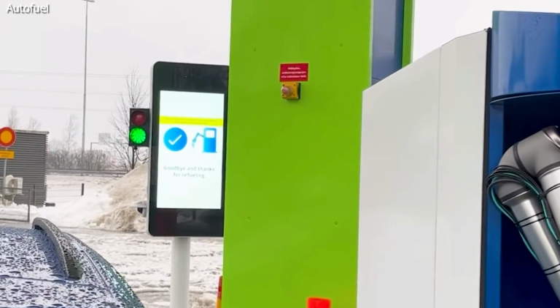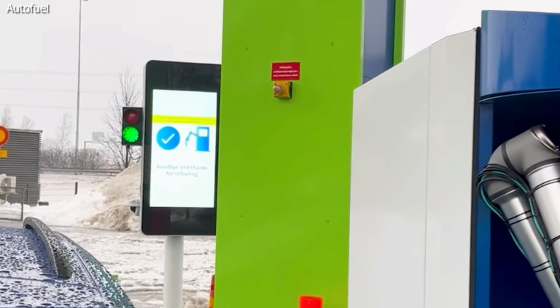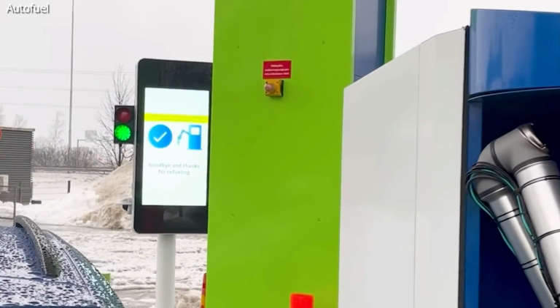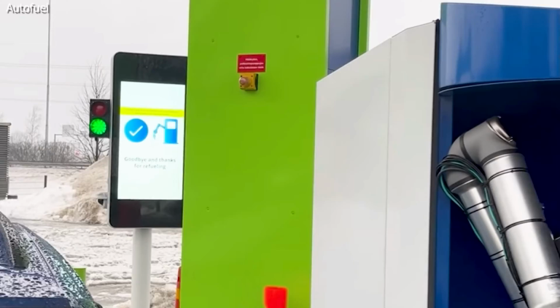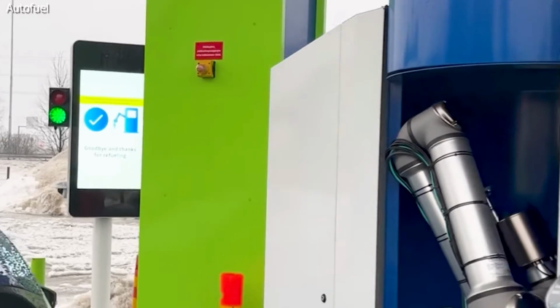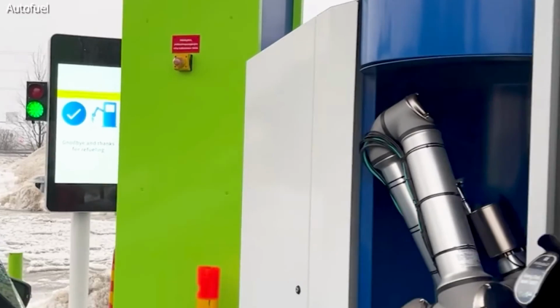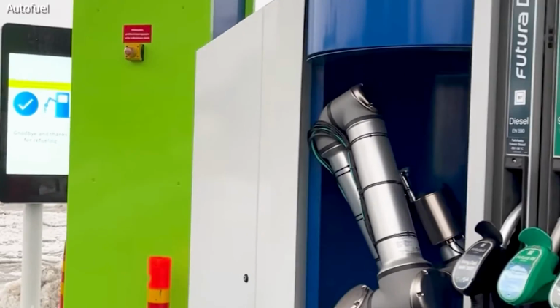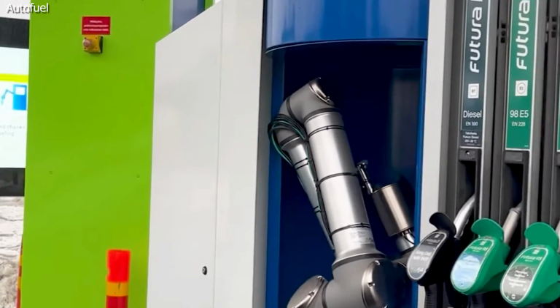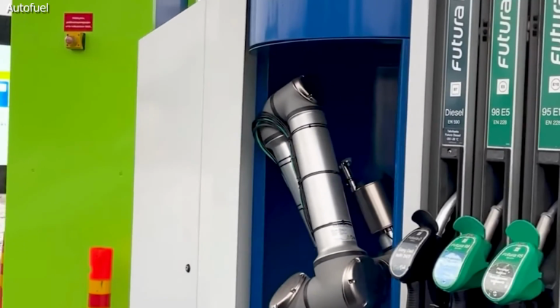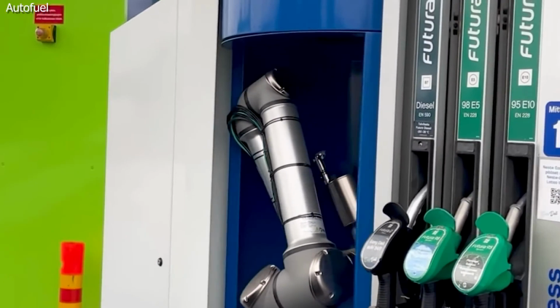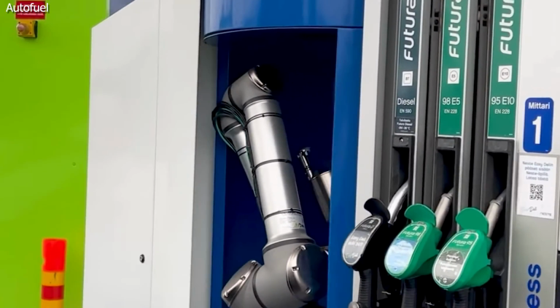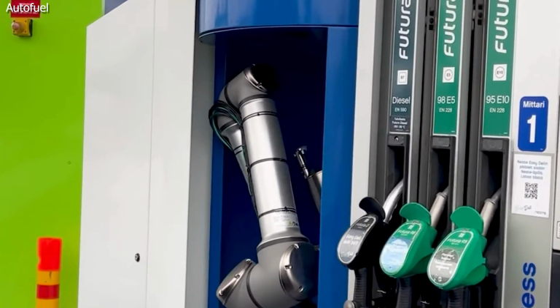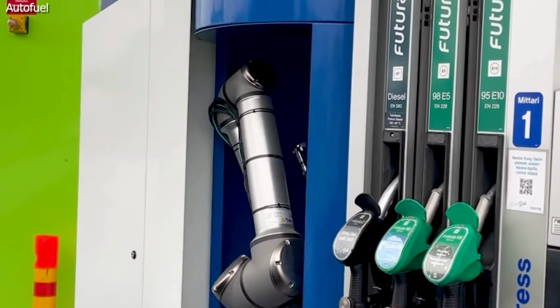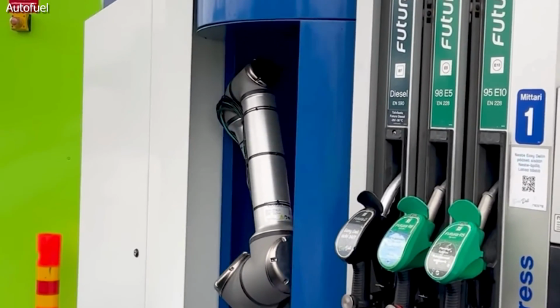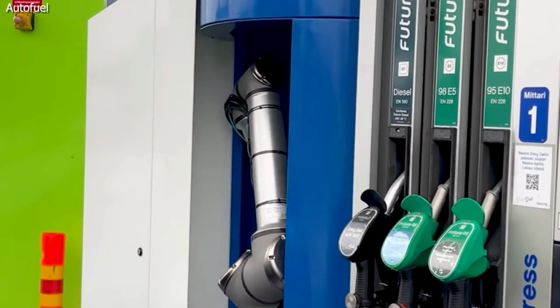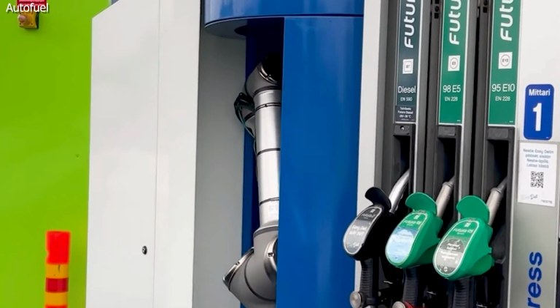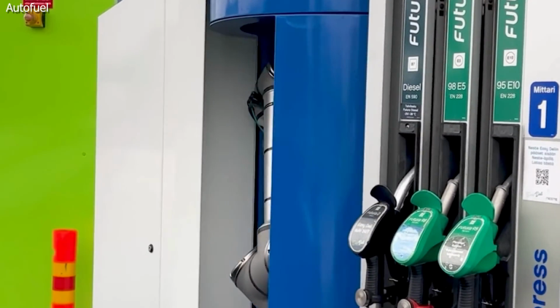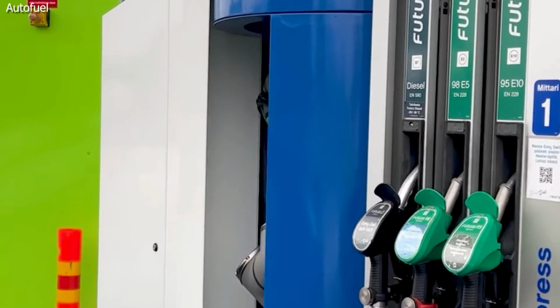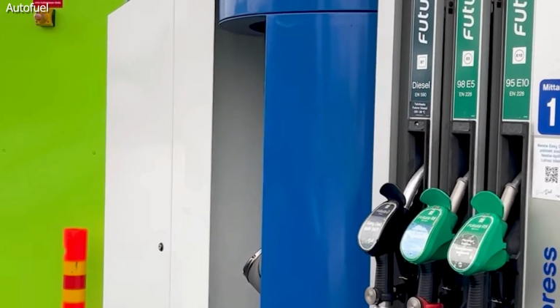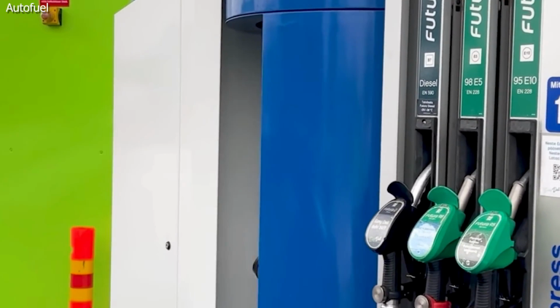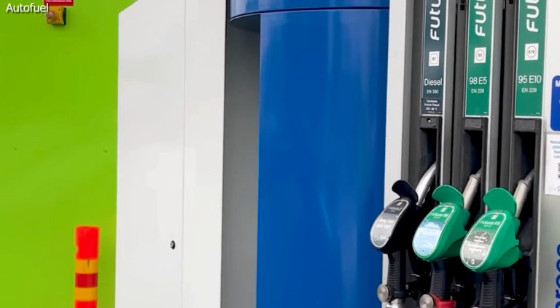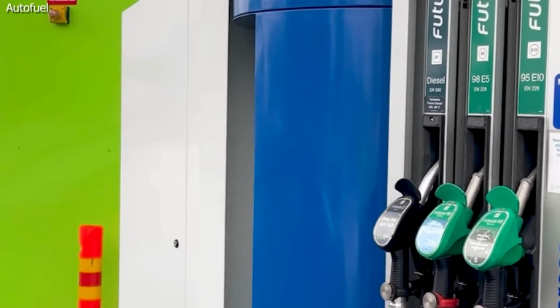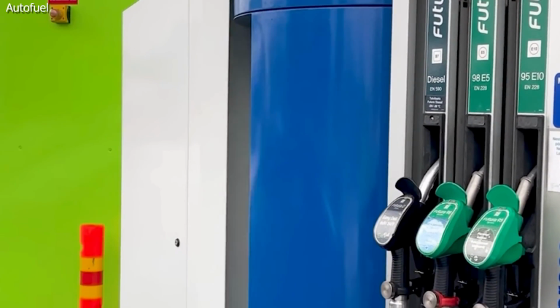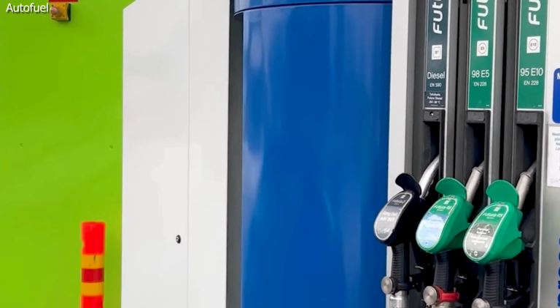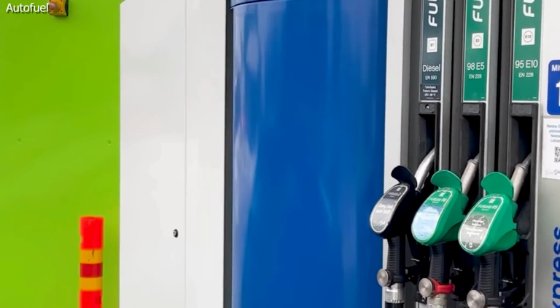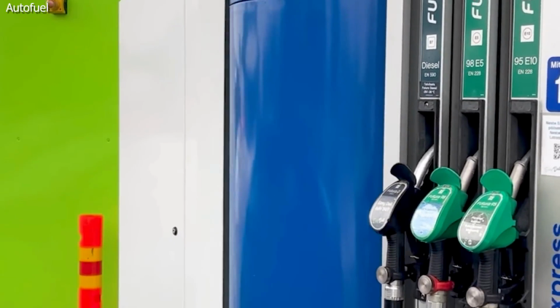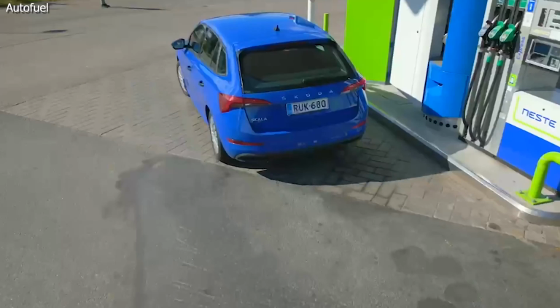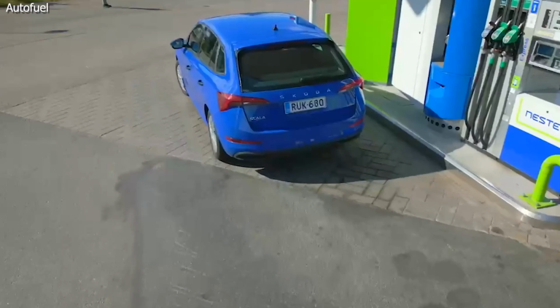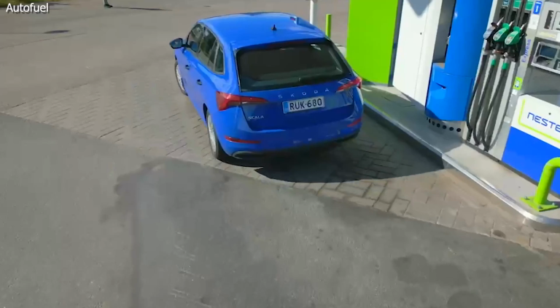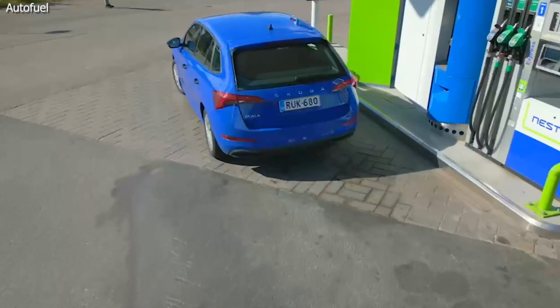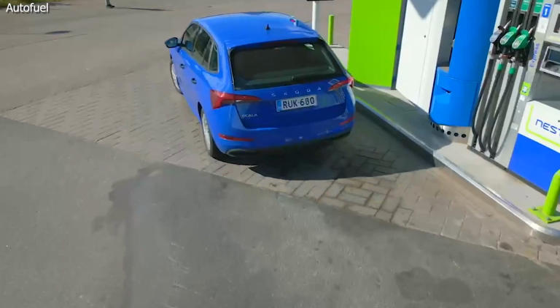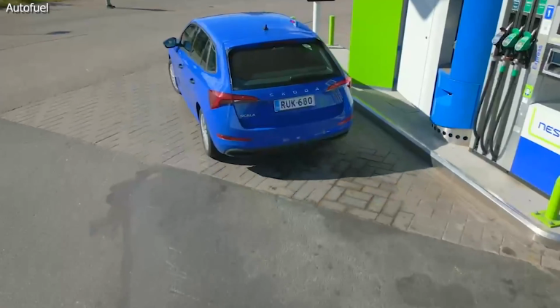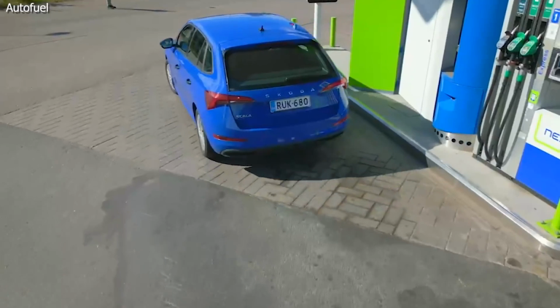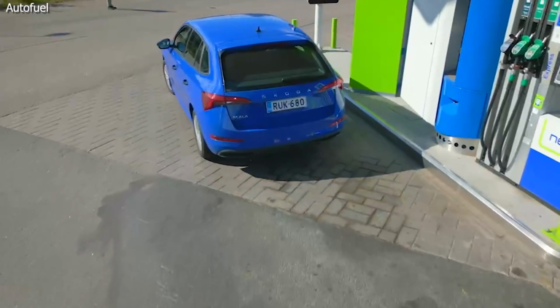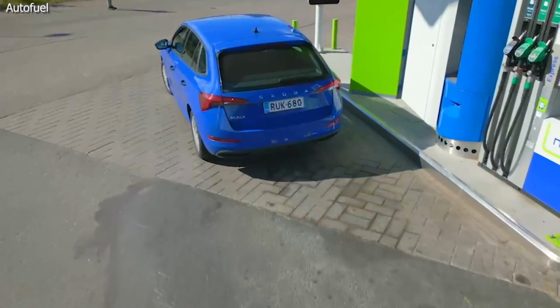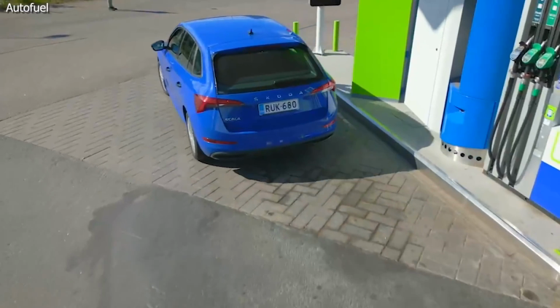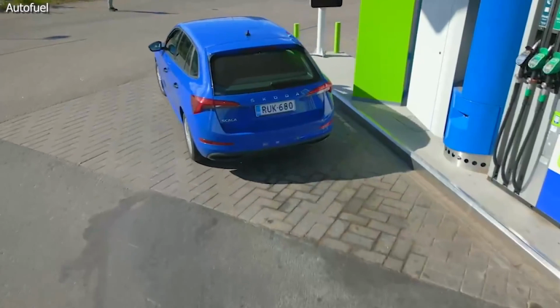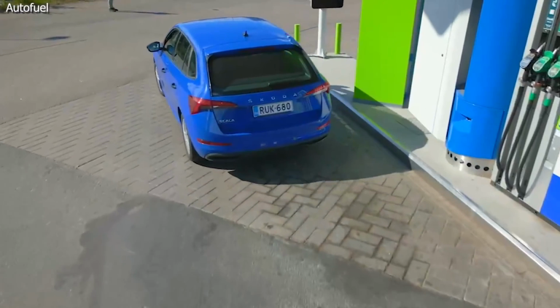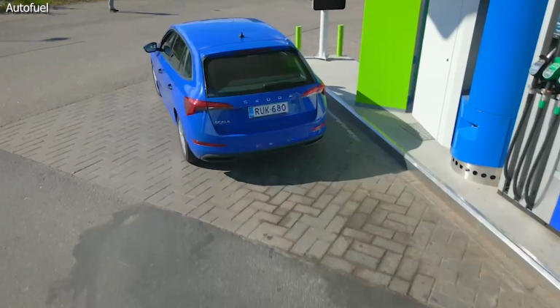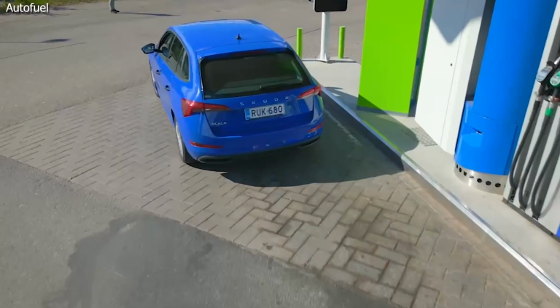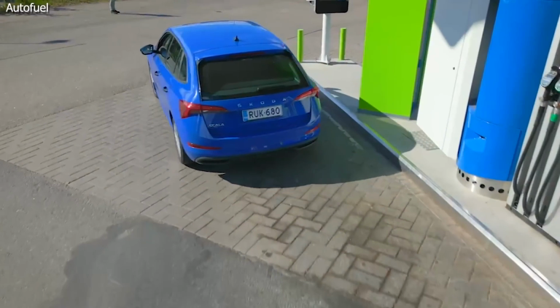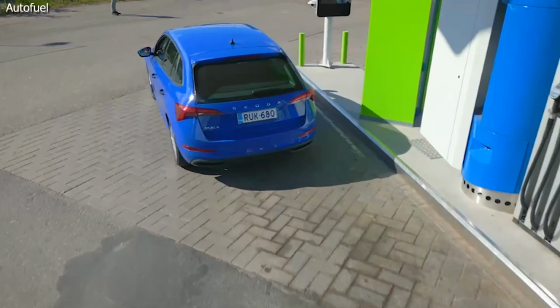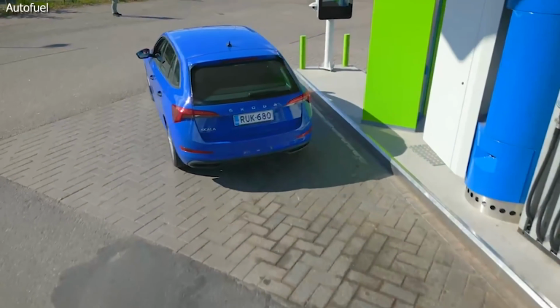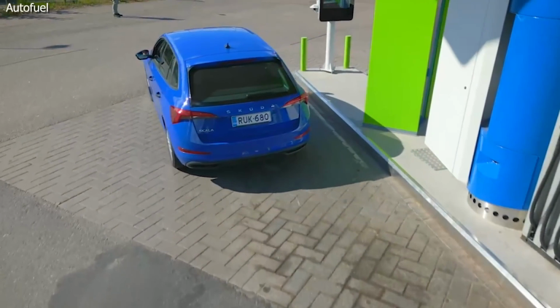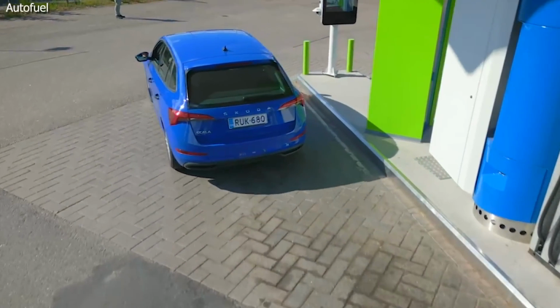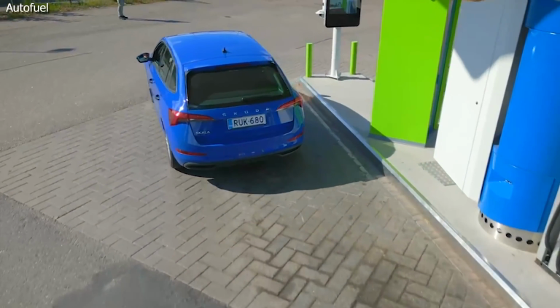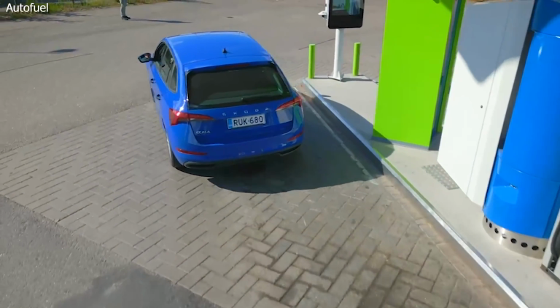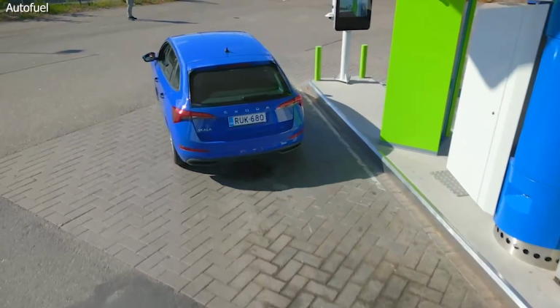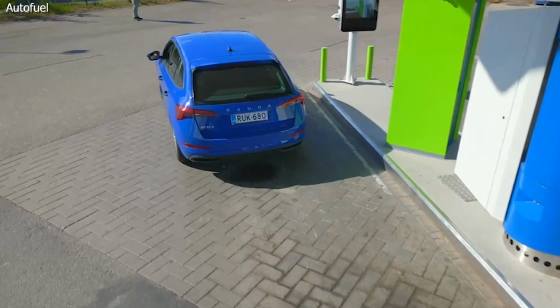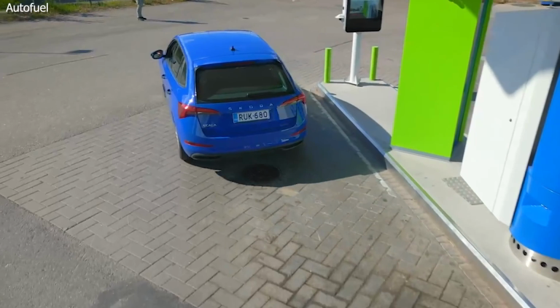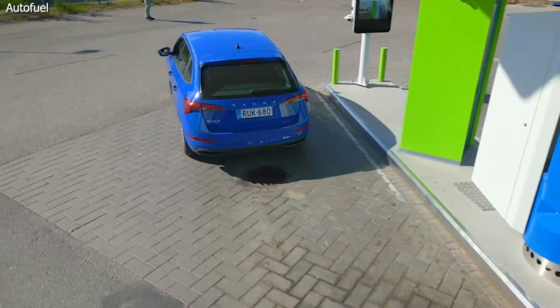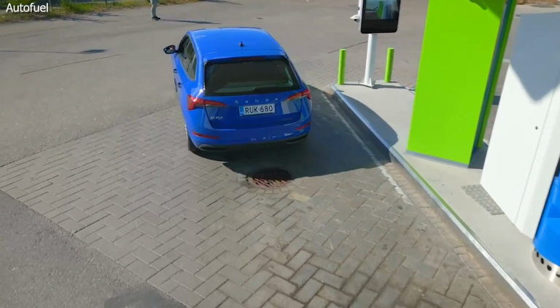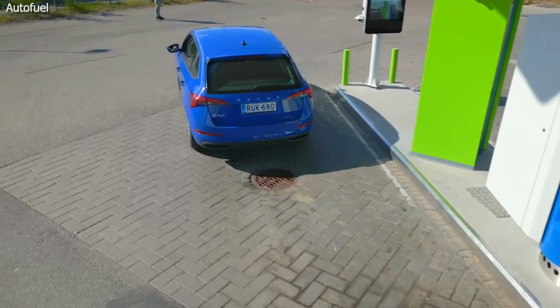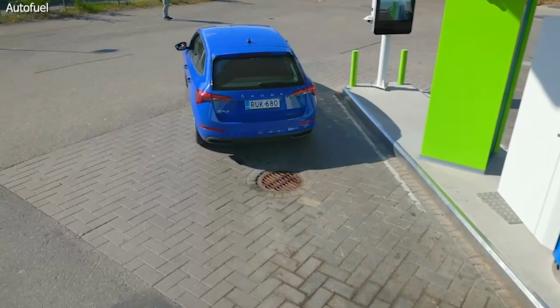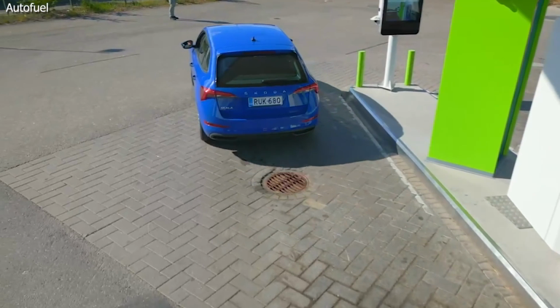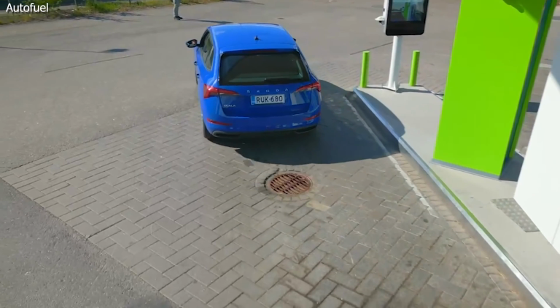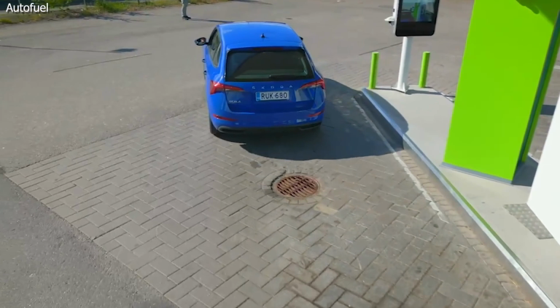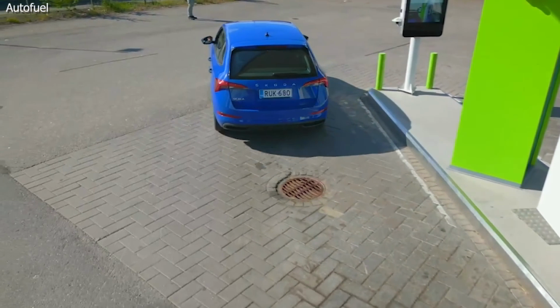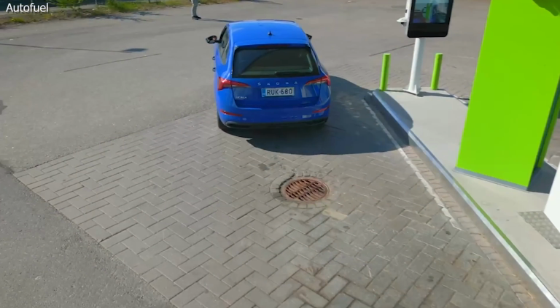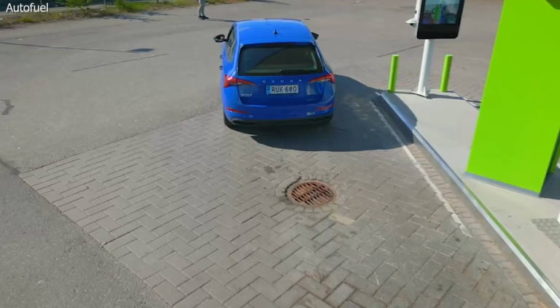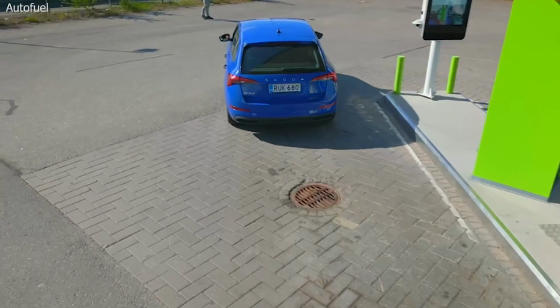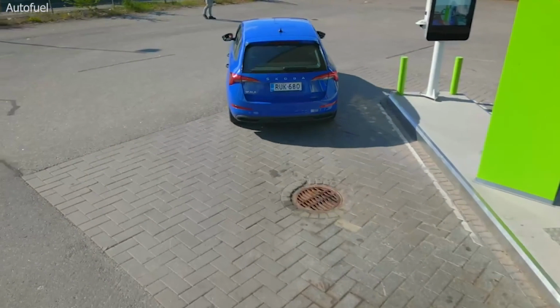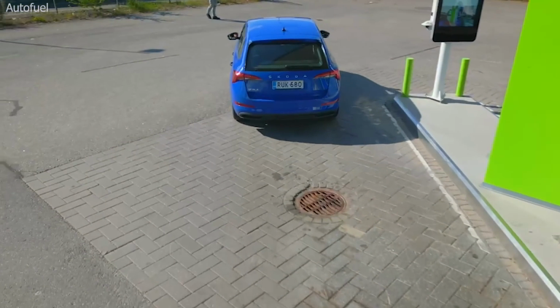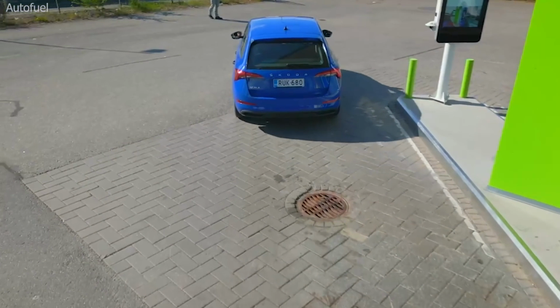Right now, Autofuel is only available in Finland, but its CEO tells us he's got sites on the U.S., and hopefully it'll be available here soon.